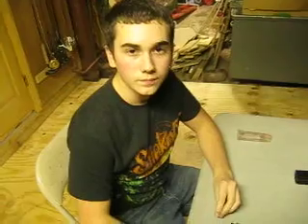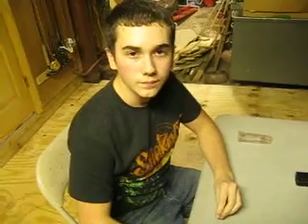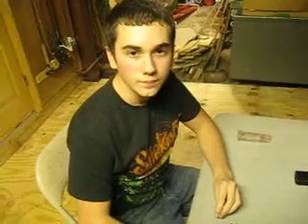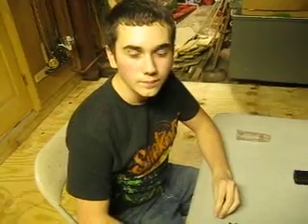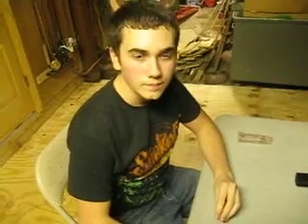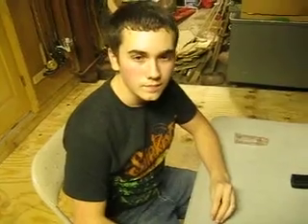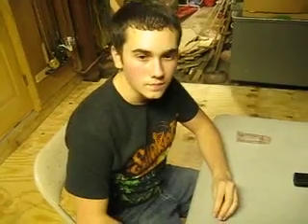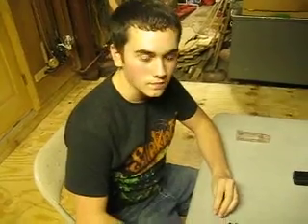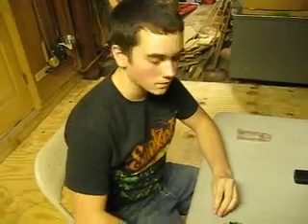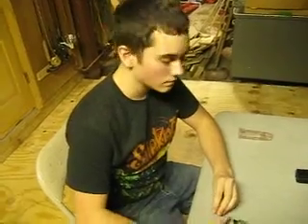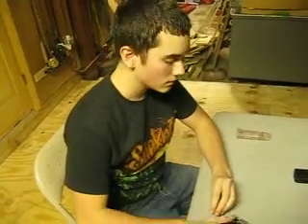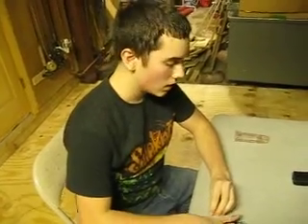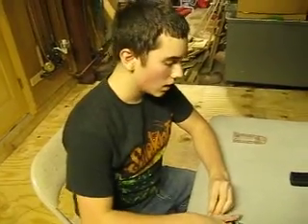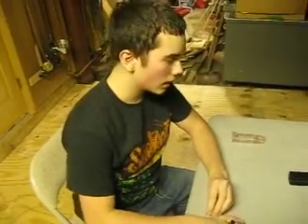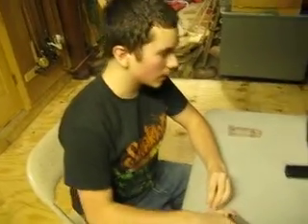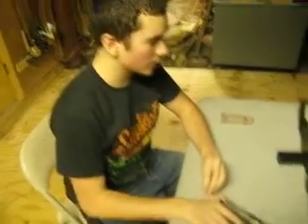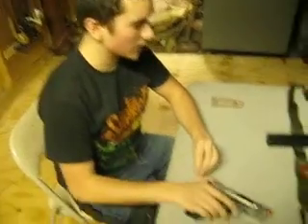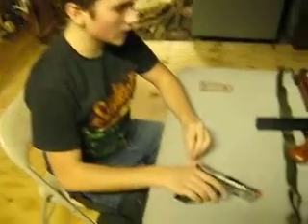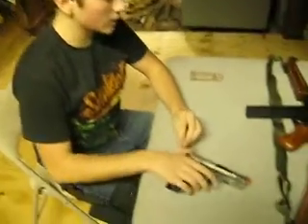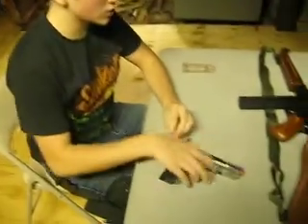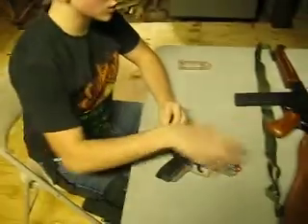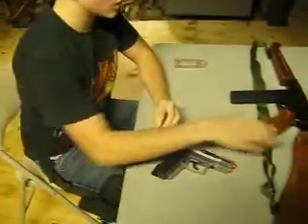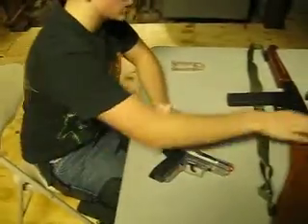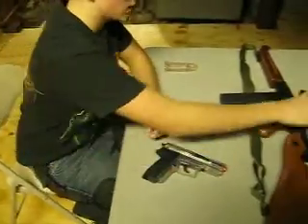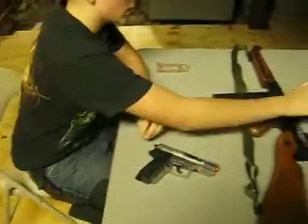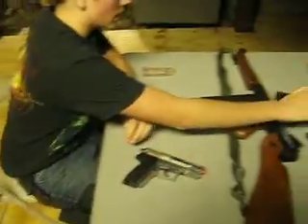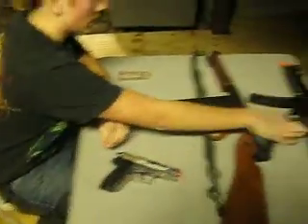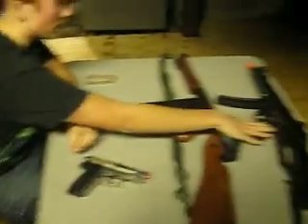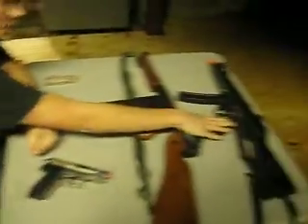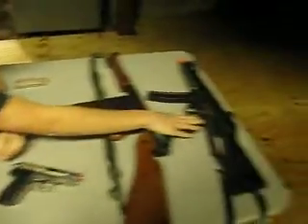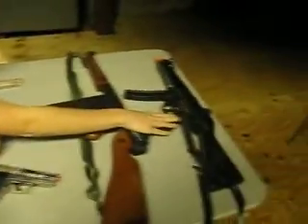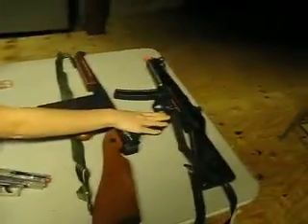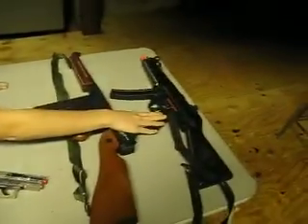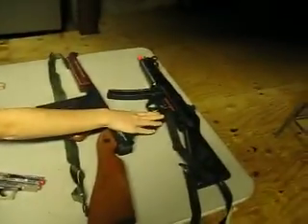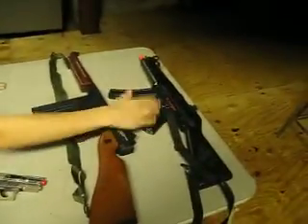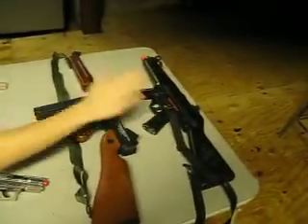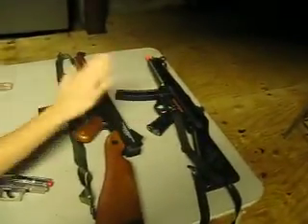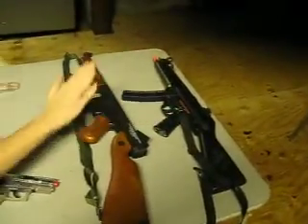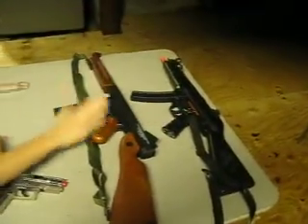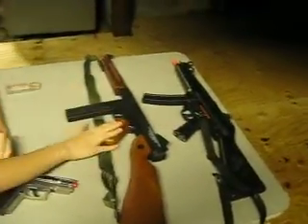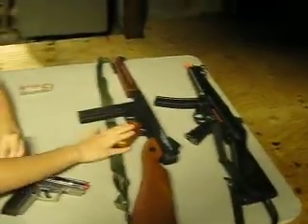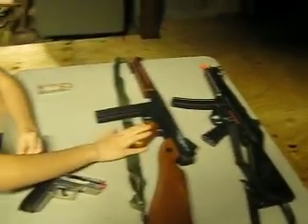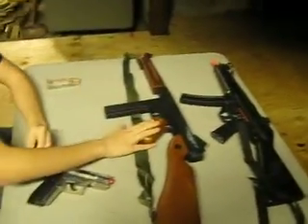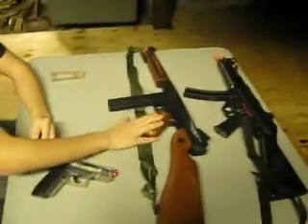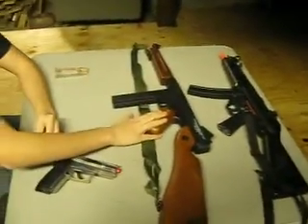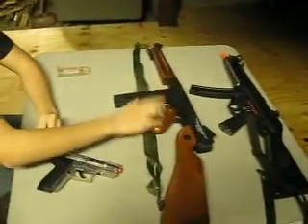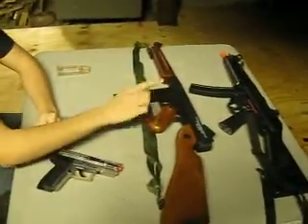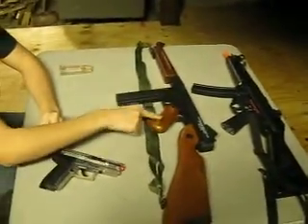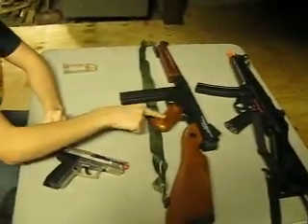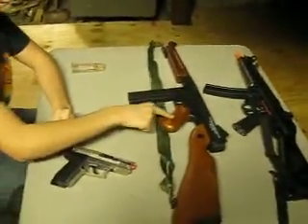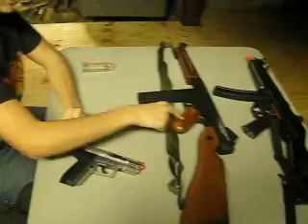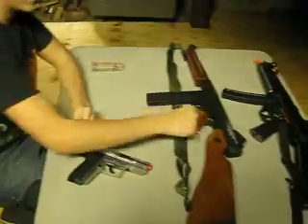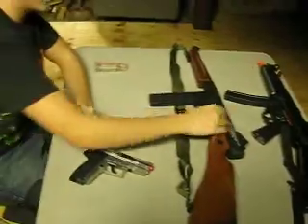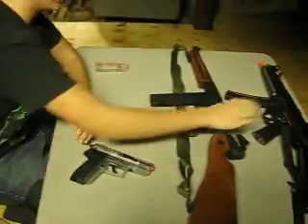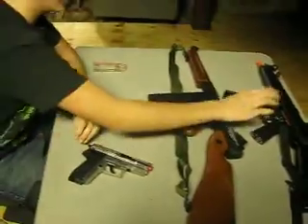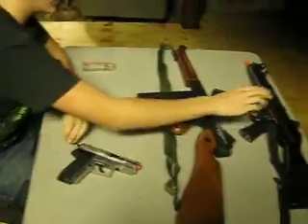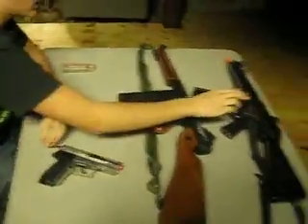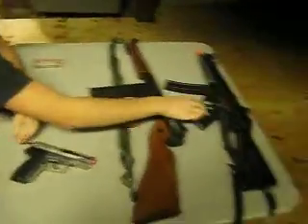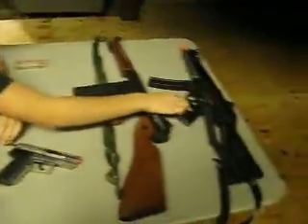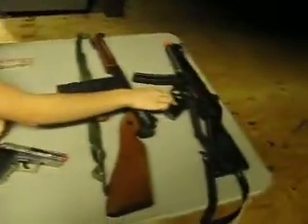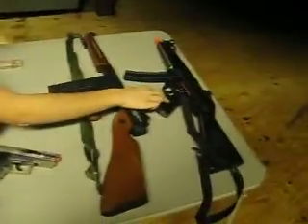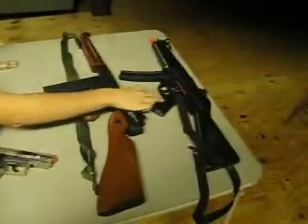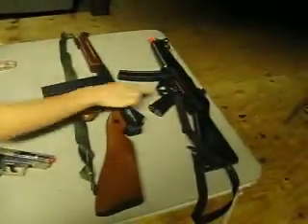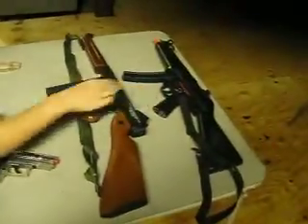Alright, I'm the guy that just did the MP5. My buddy has the Thompson — way better gun. OK gun.